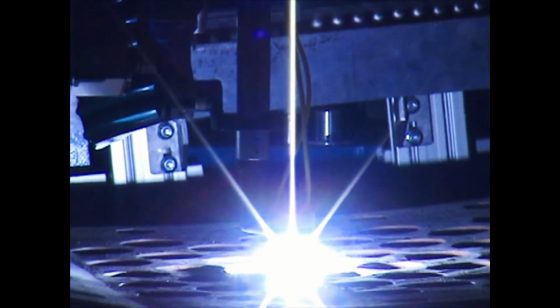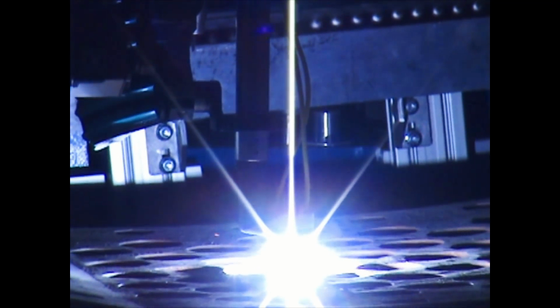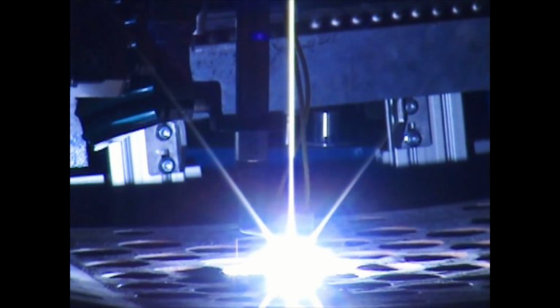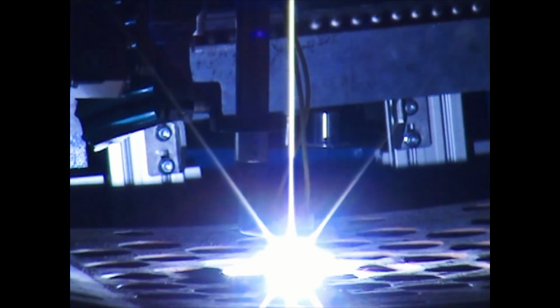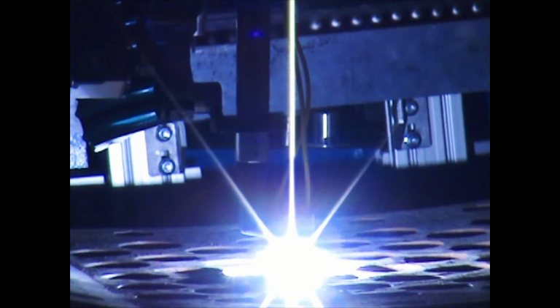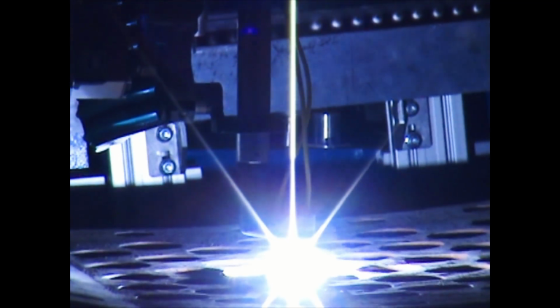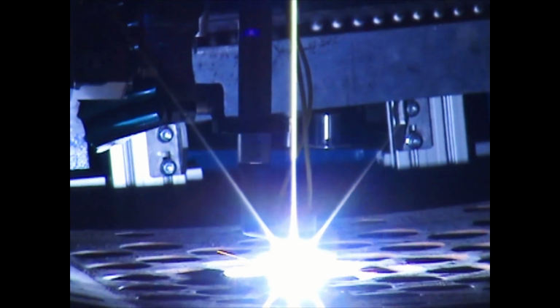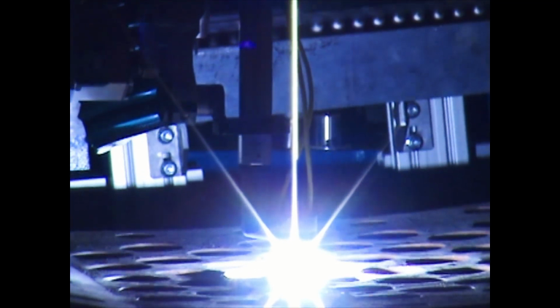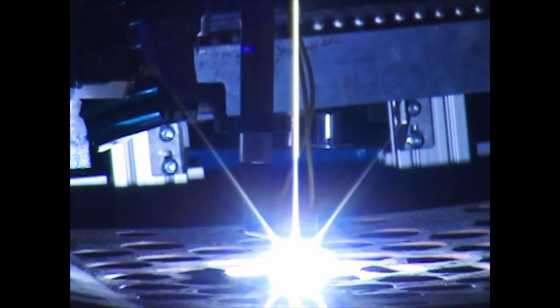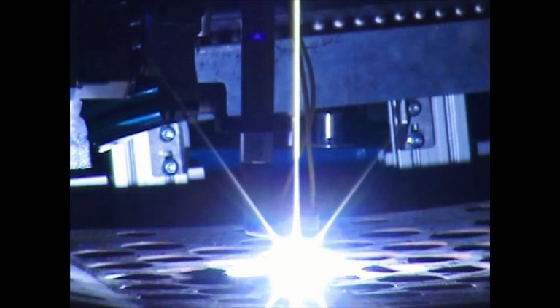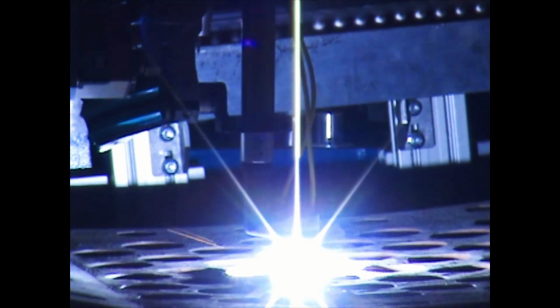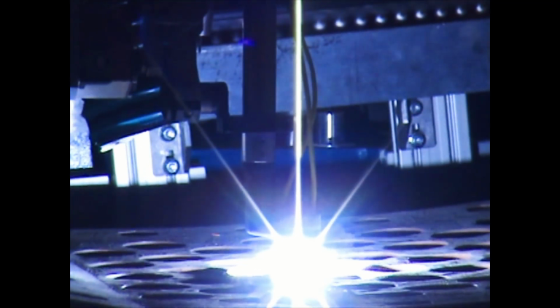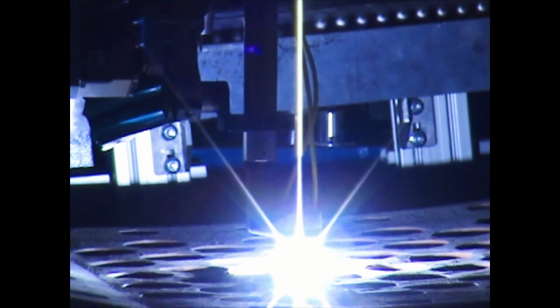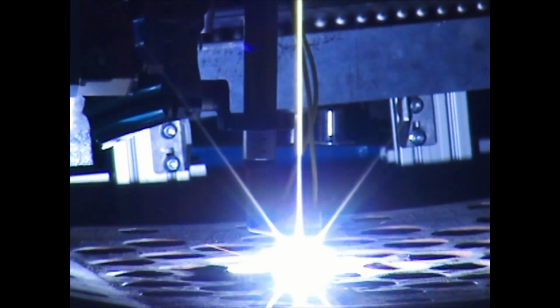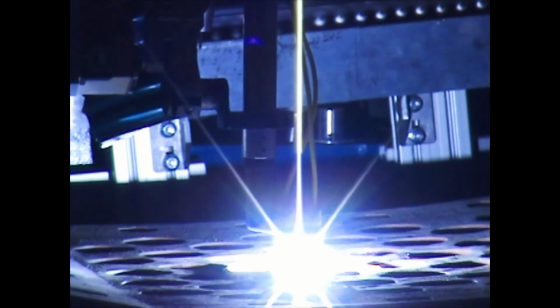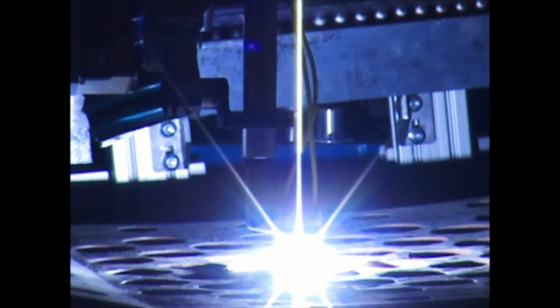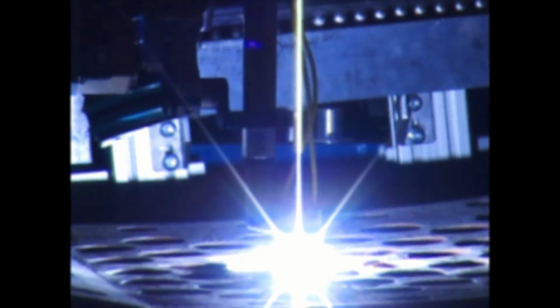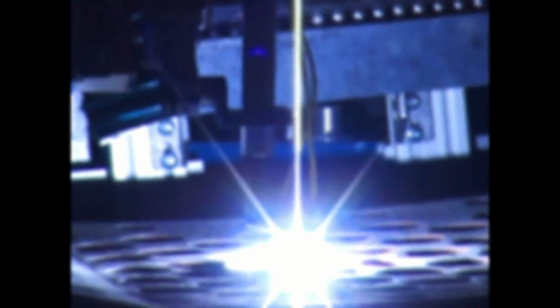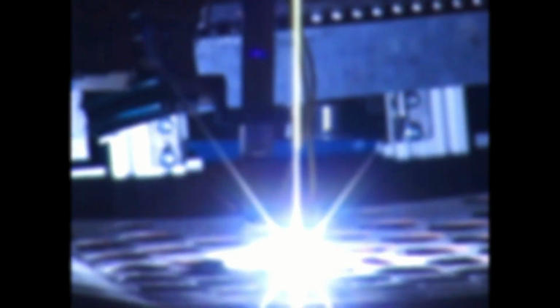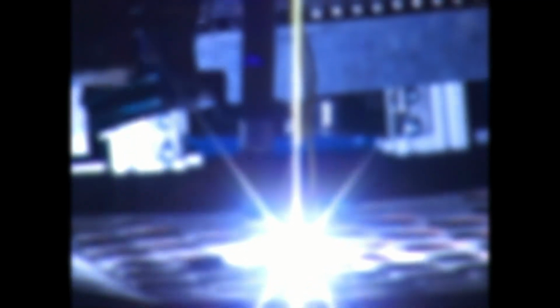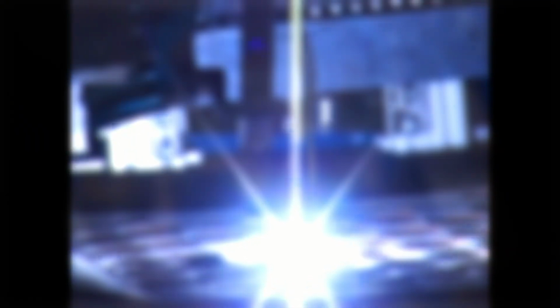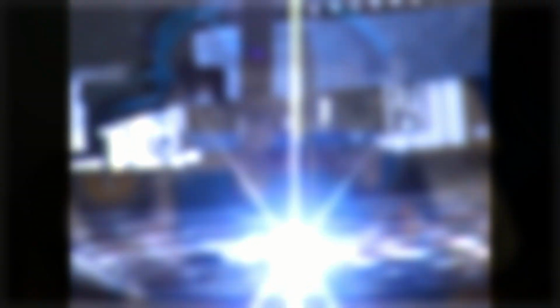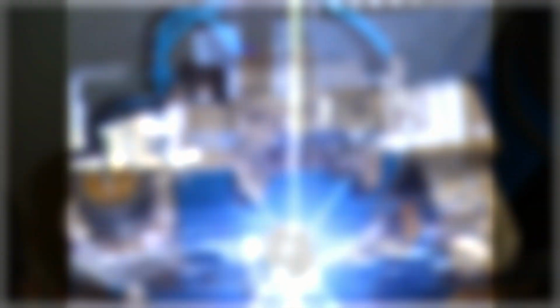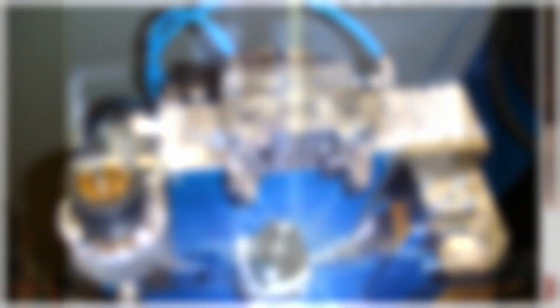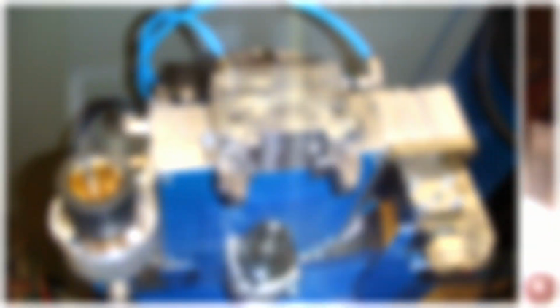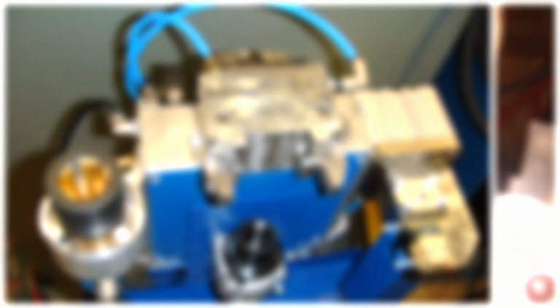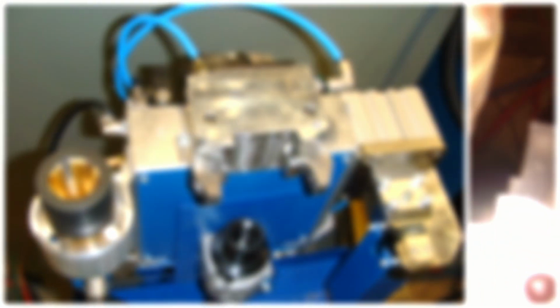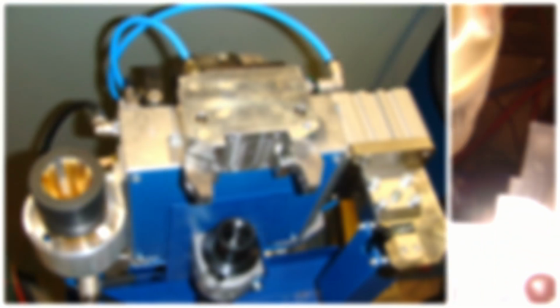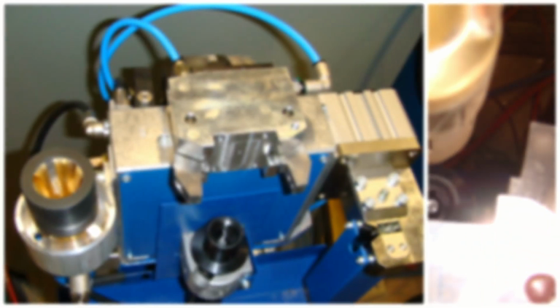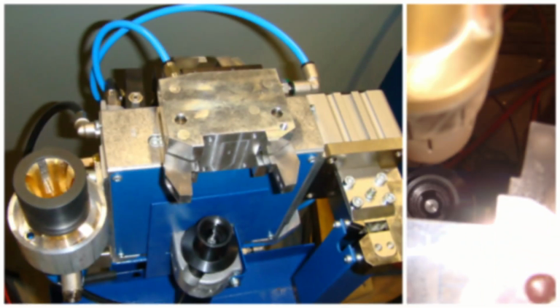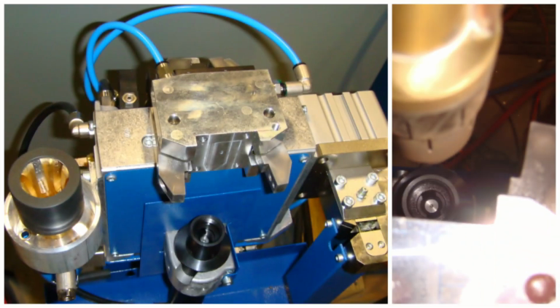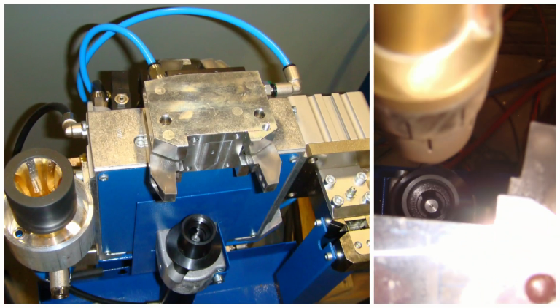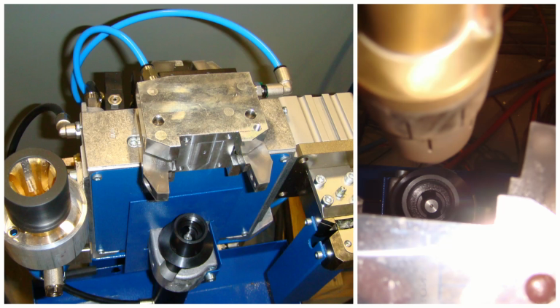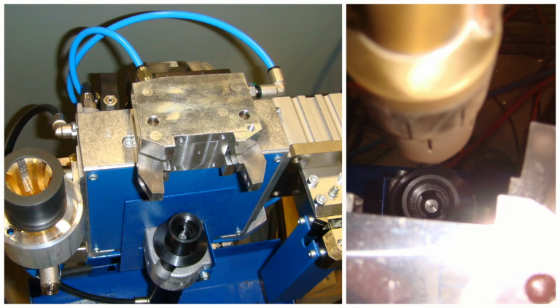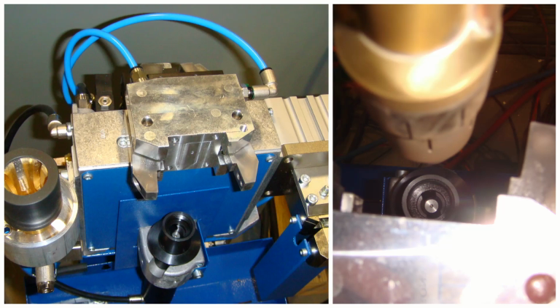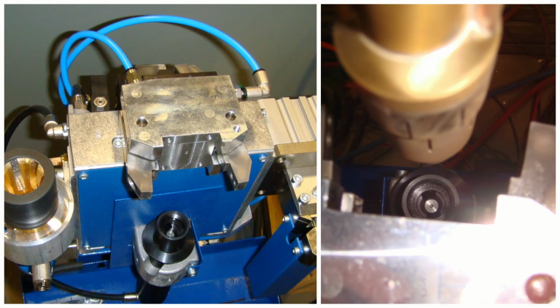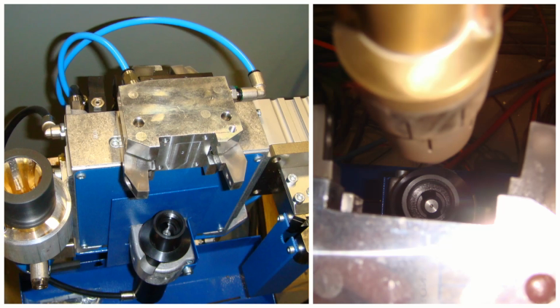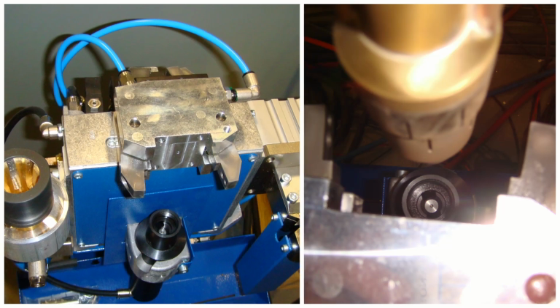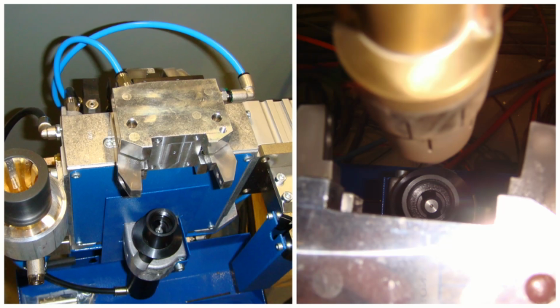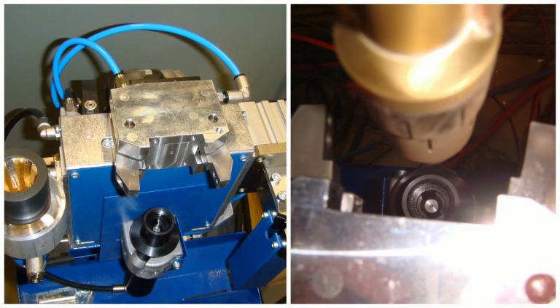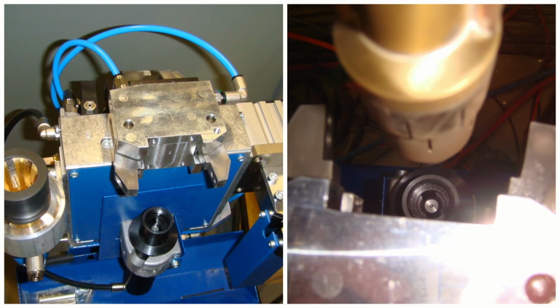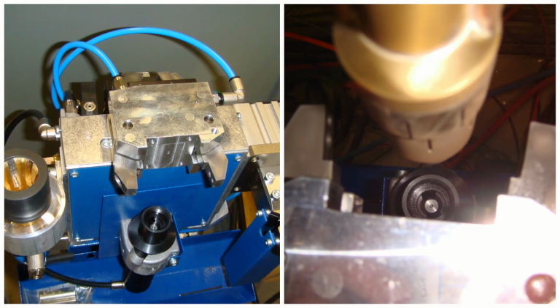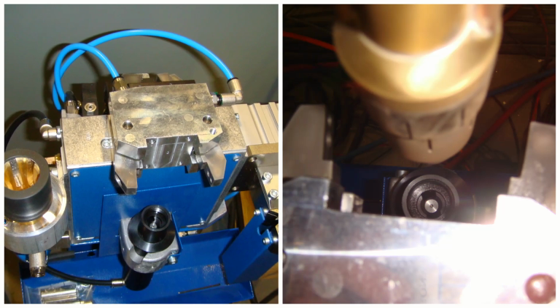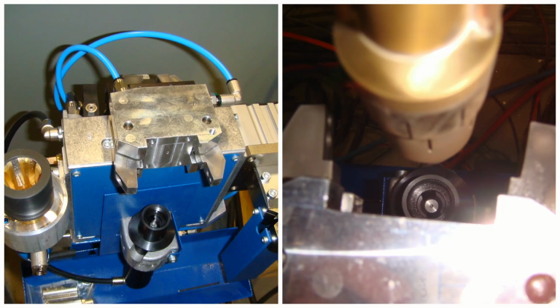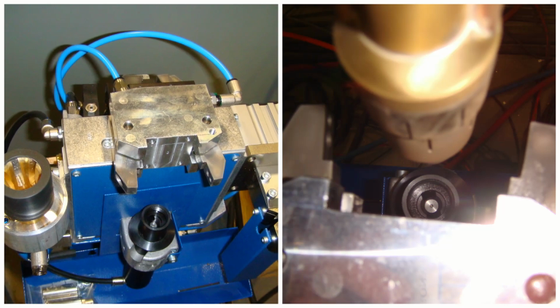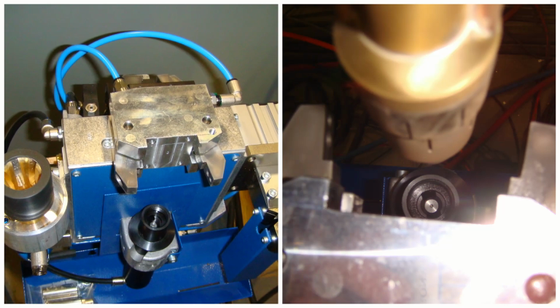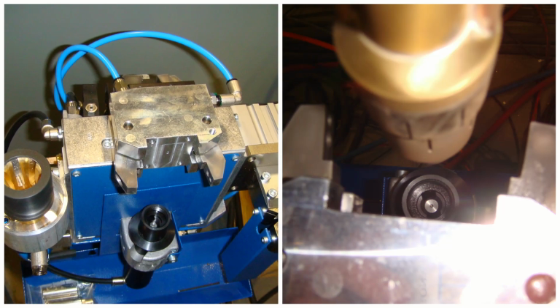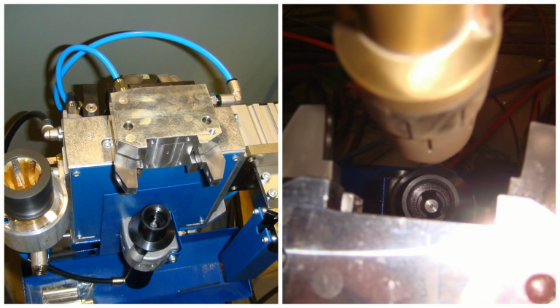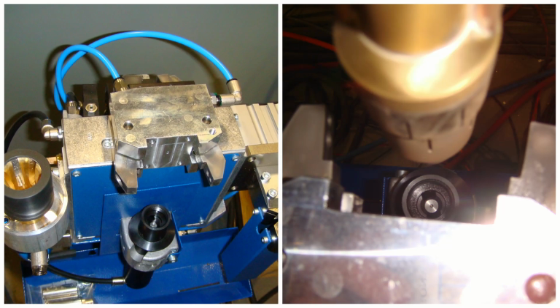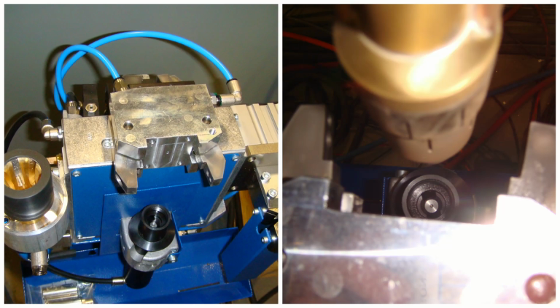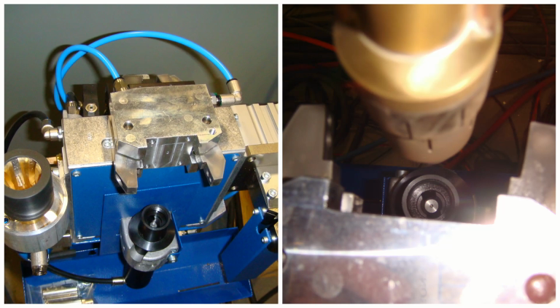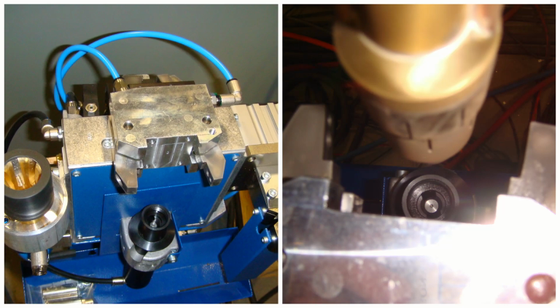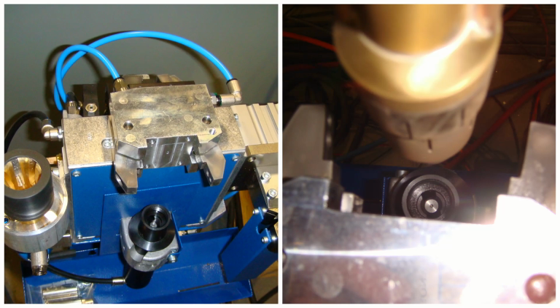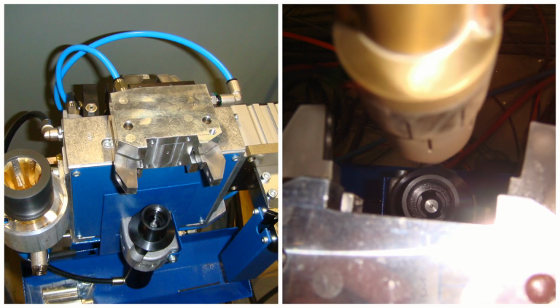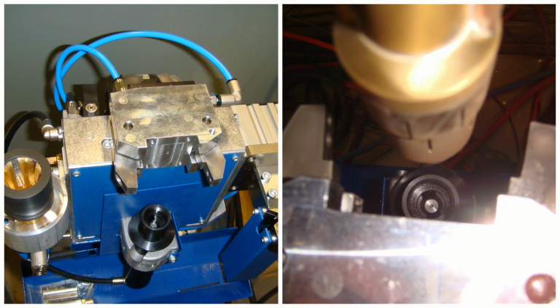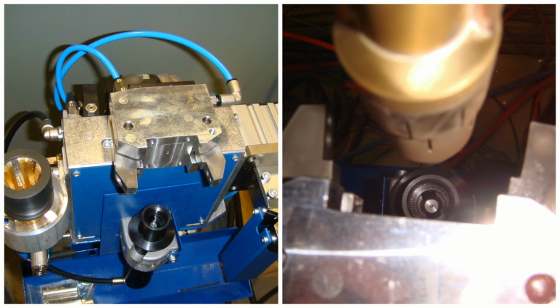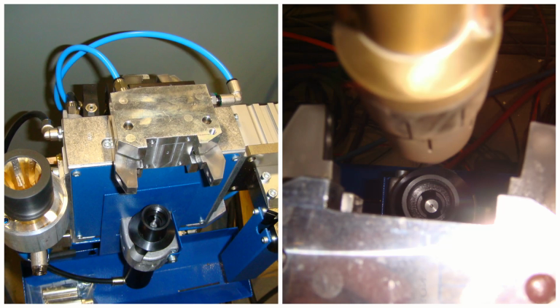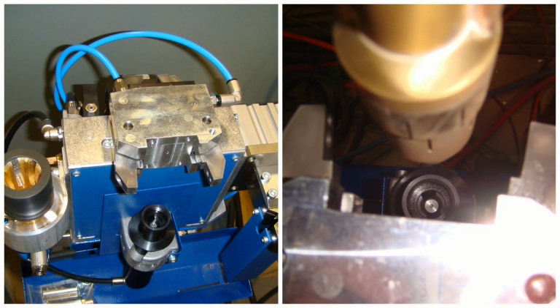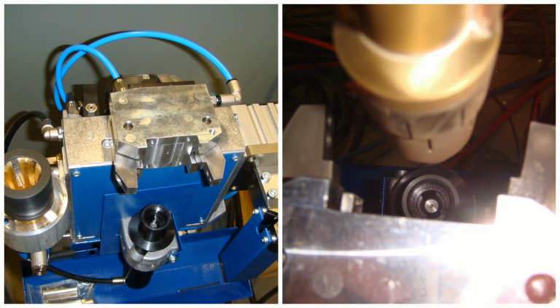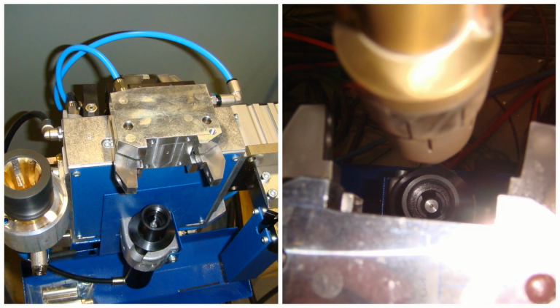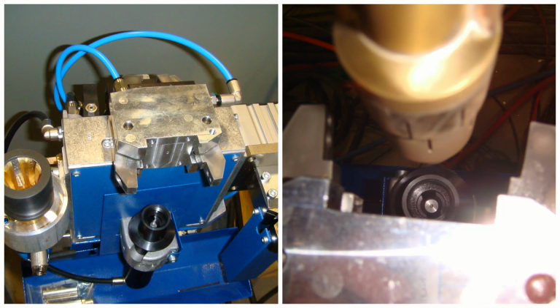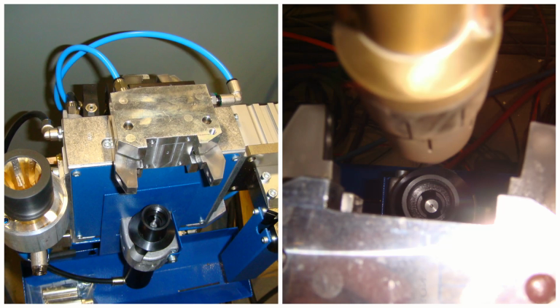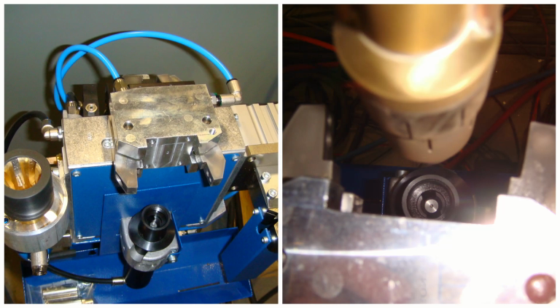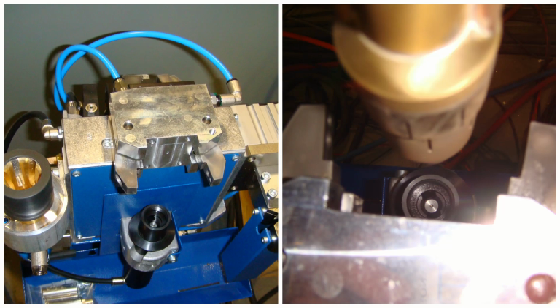Maintenance made simple — our automatic torch cleaning station ensures your operations run smoothly and keeps your equipment in peak condition.